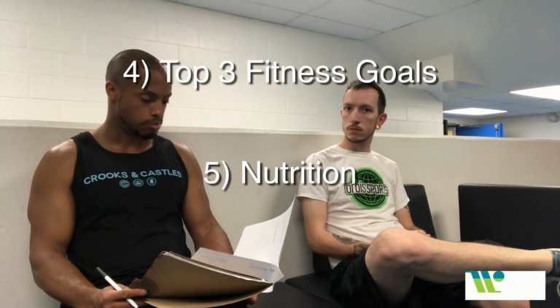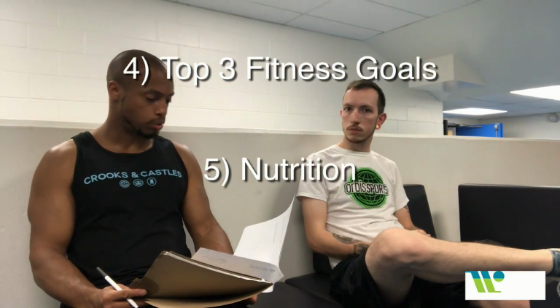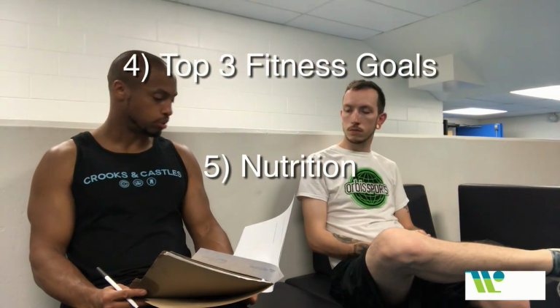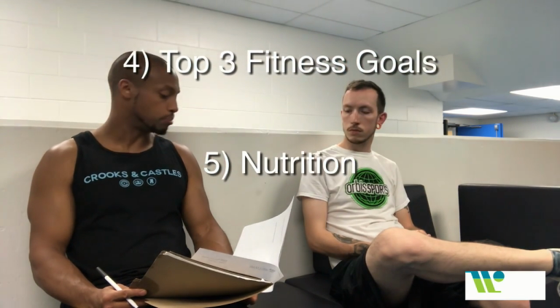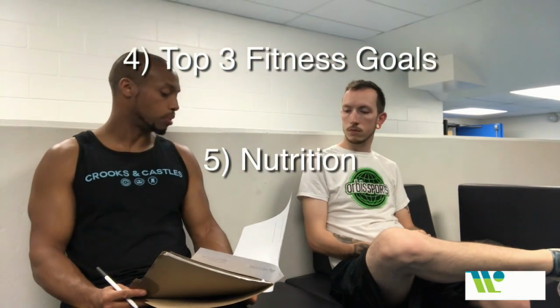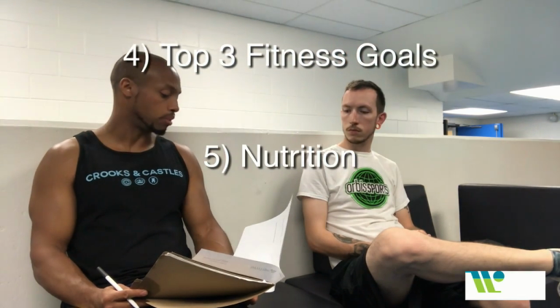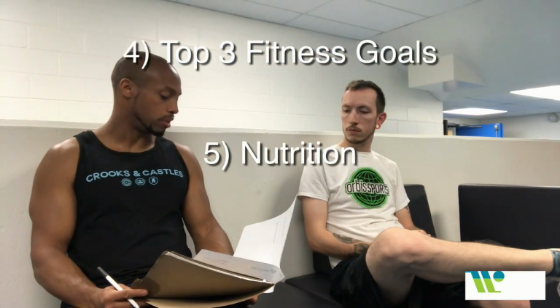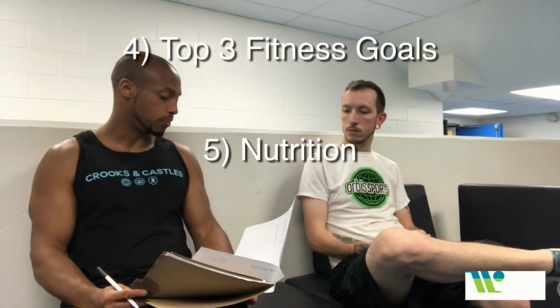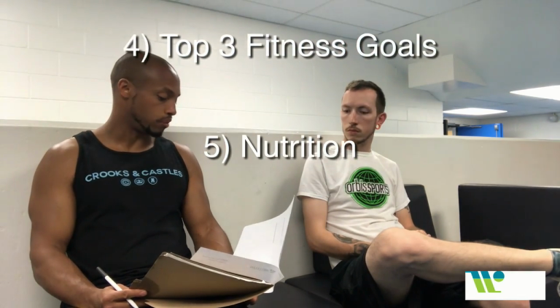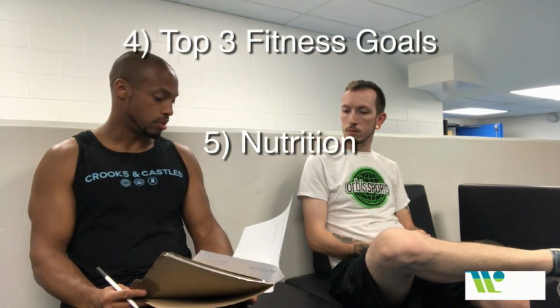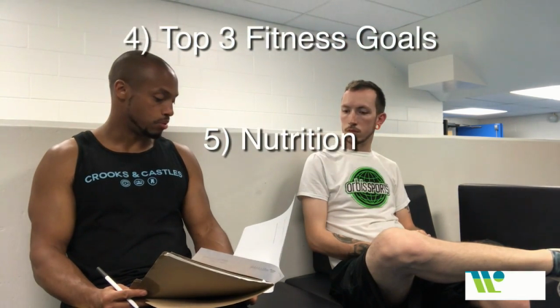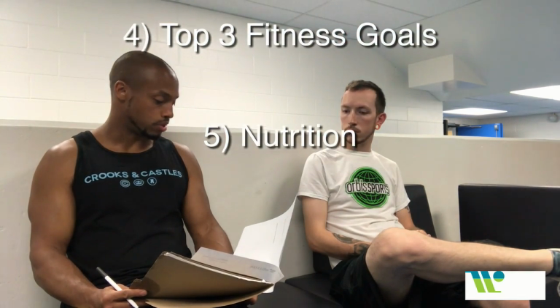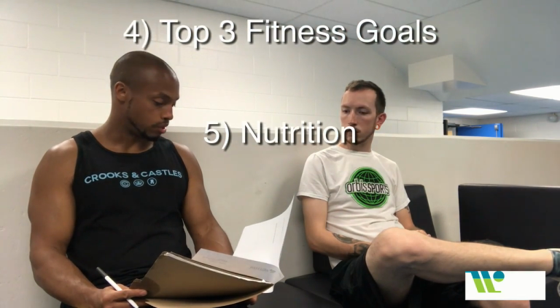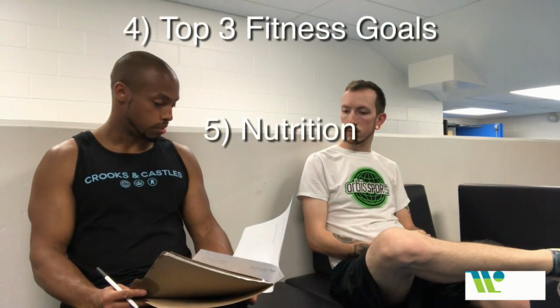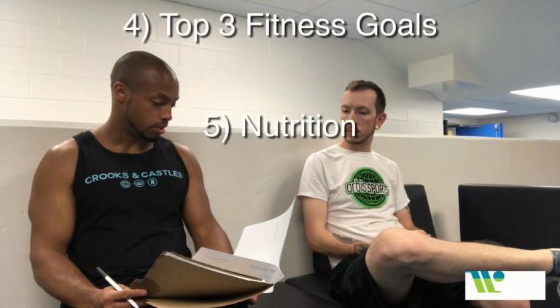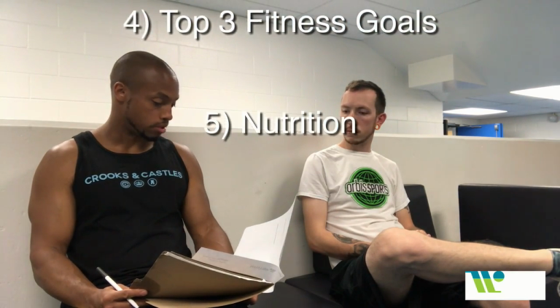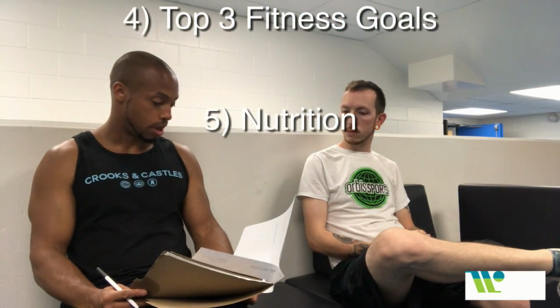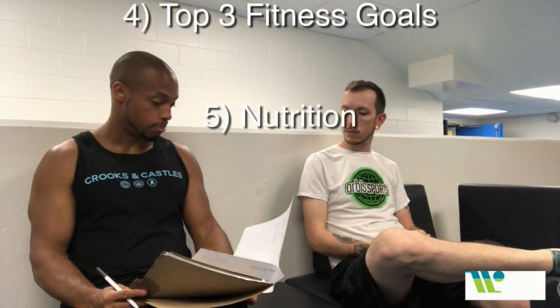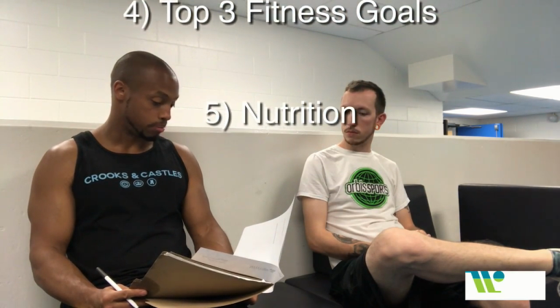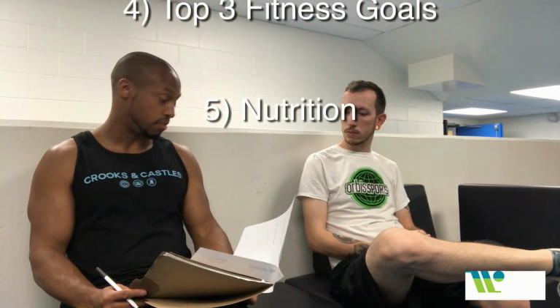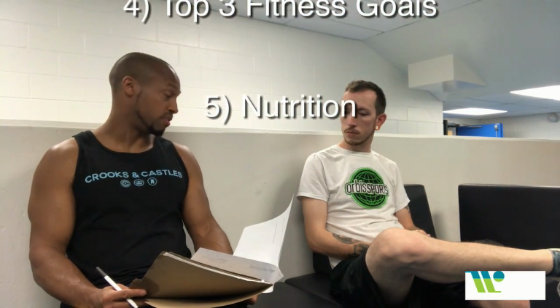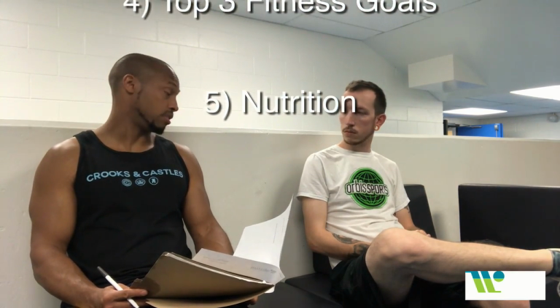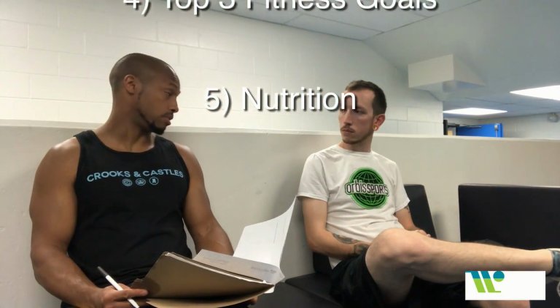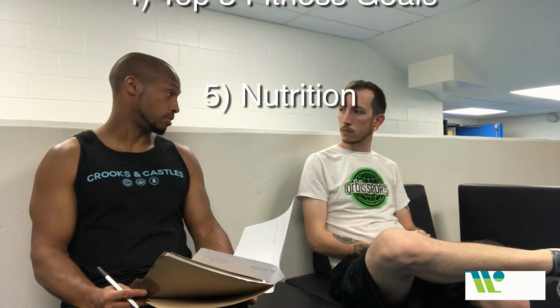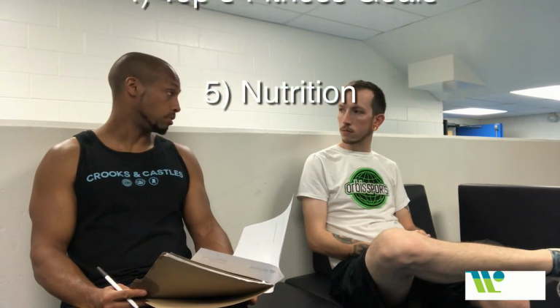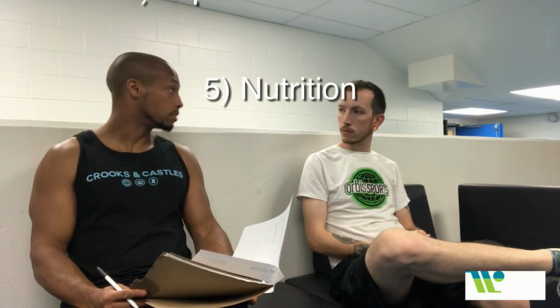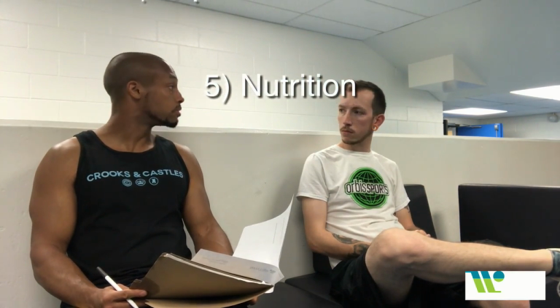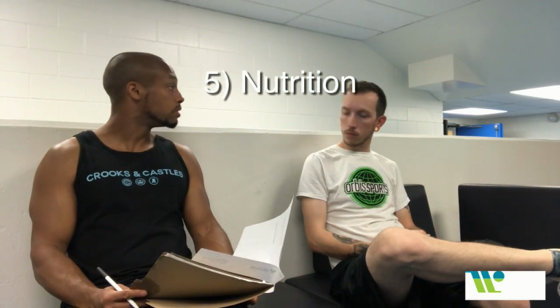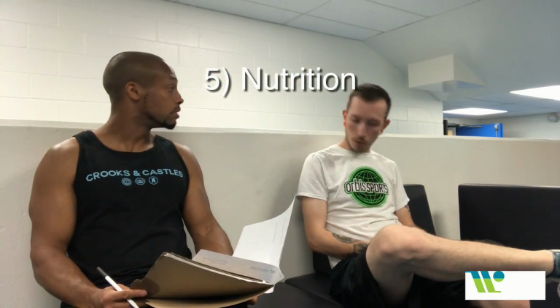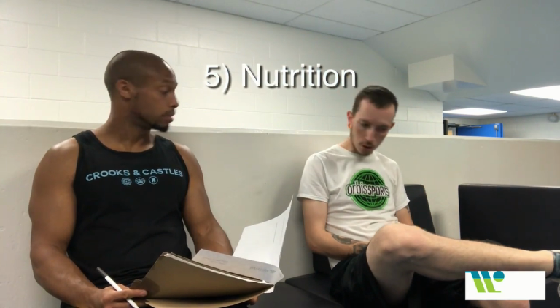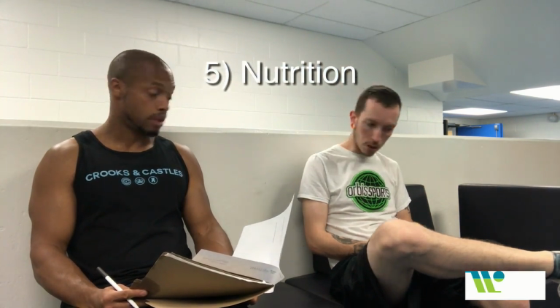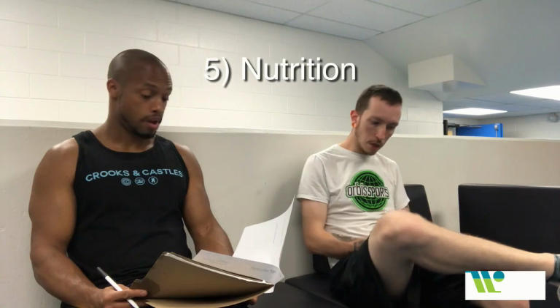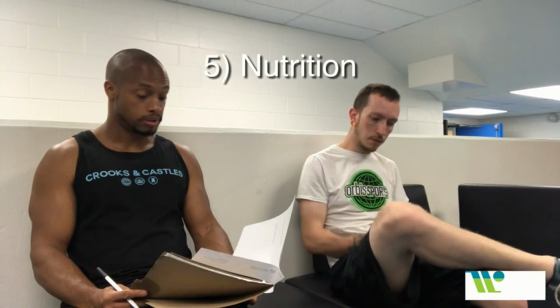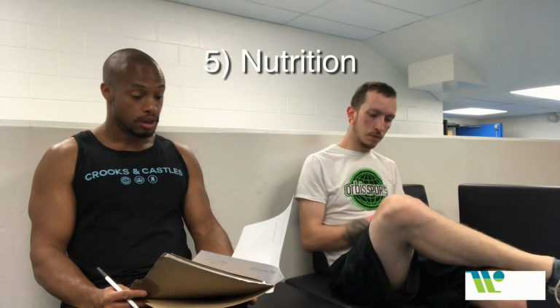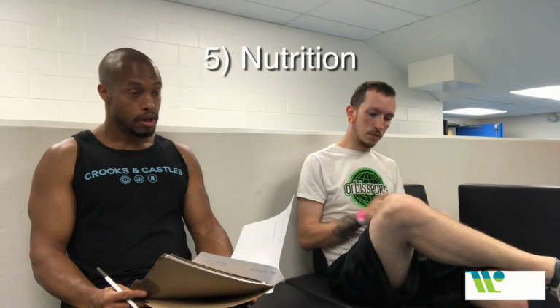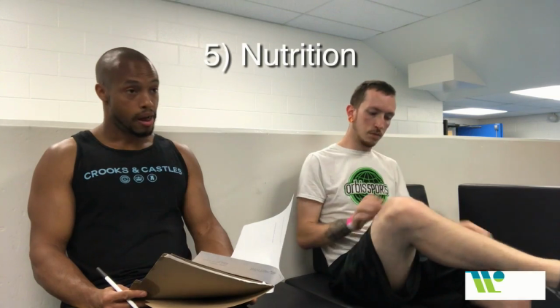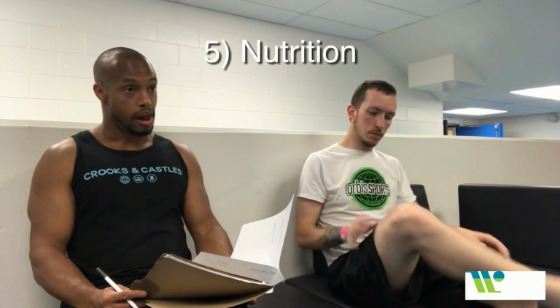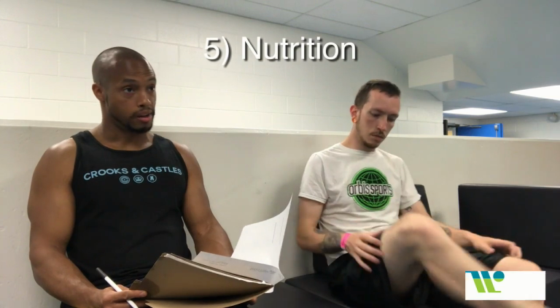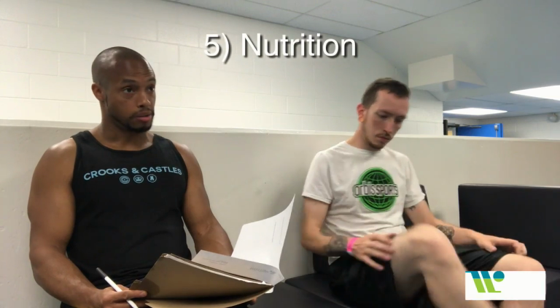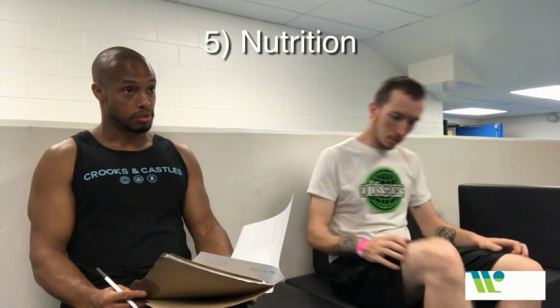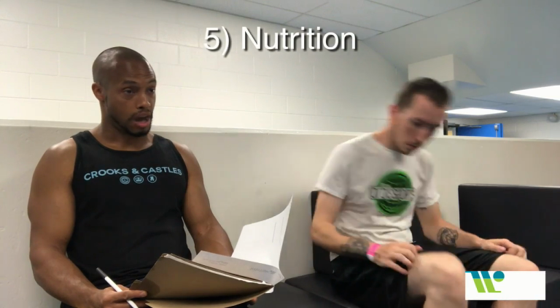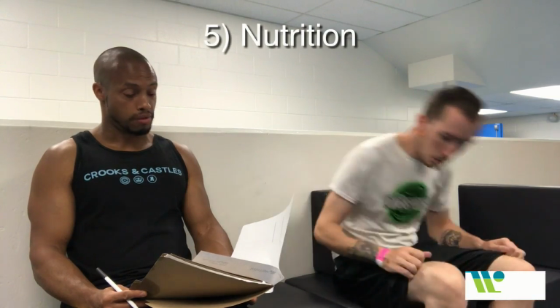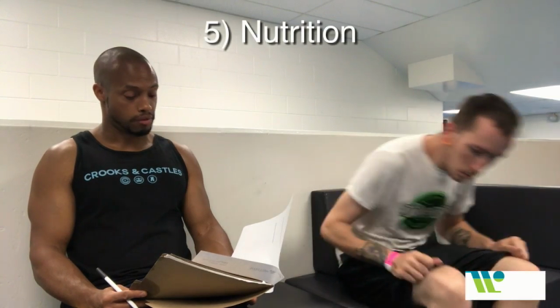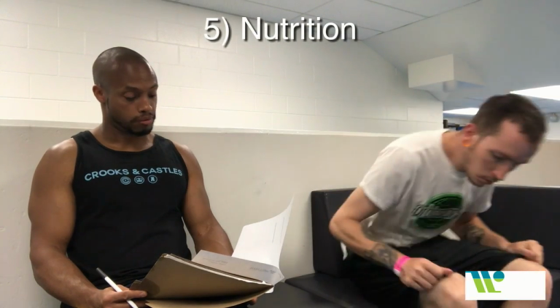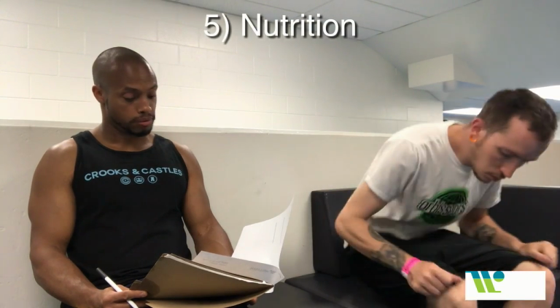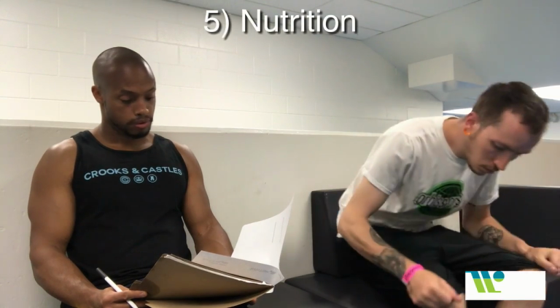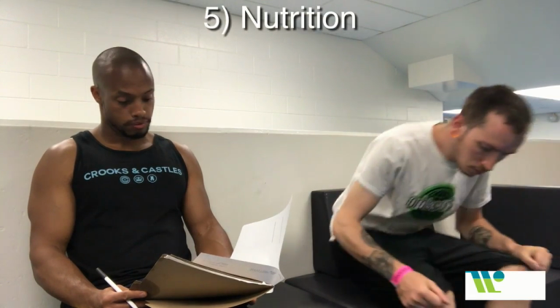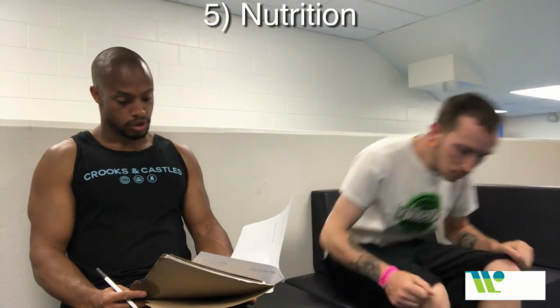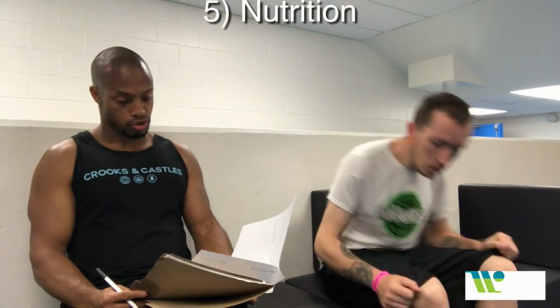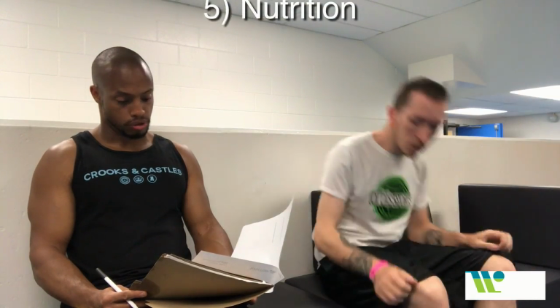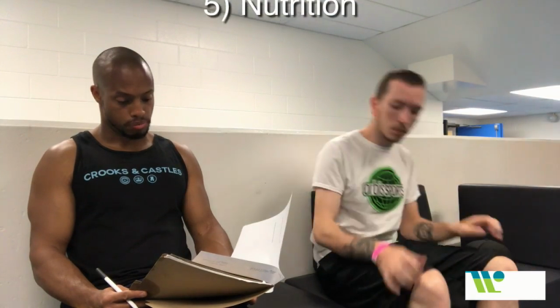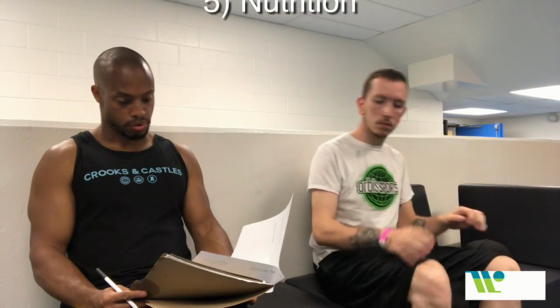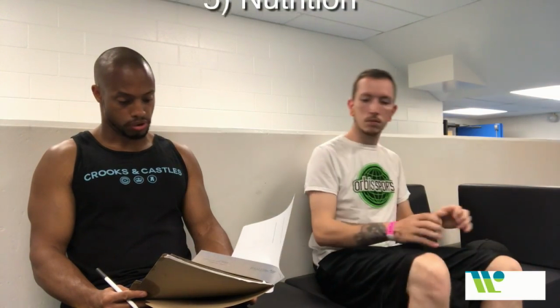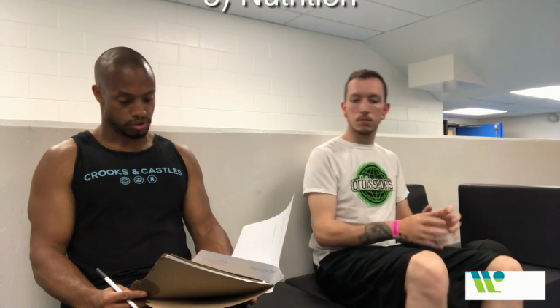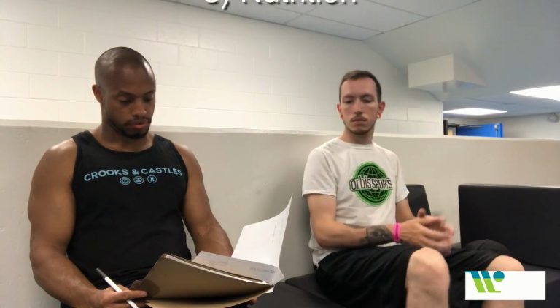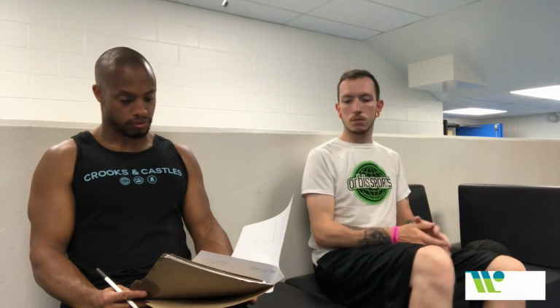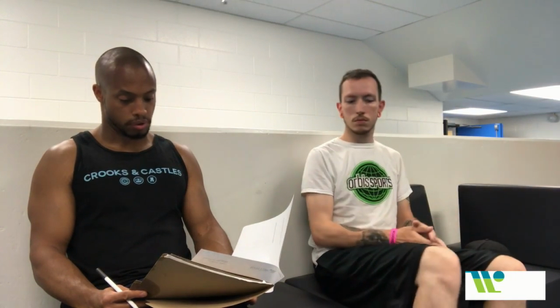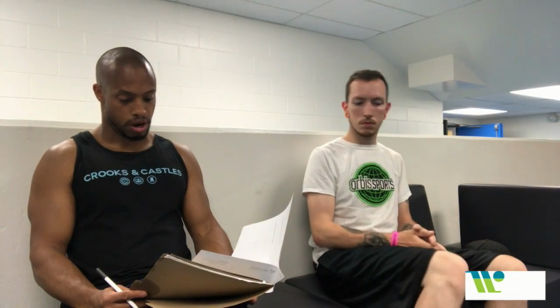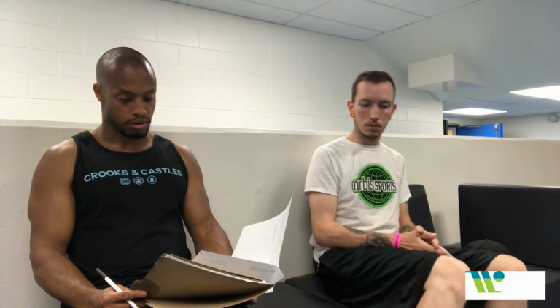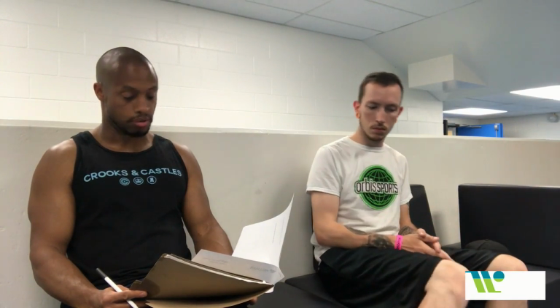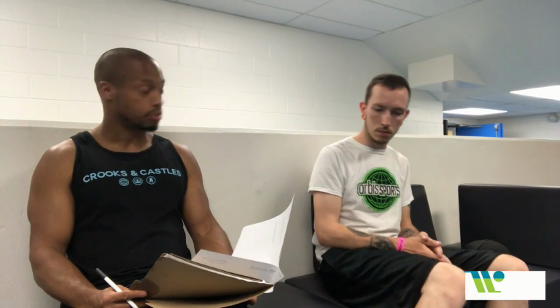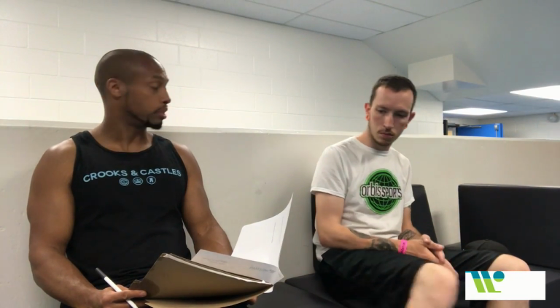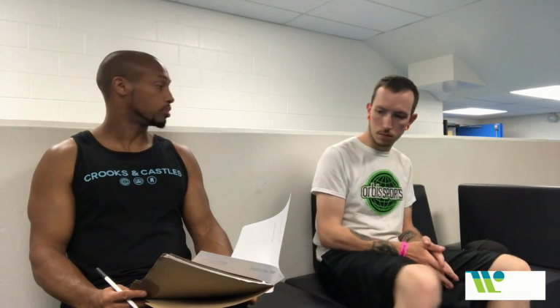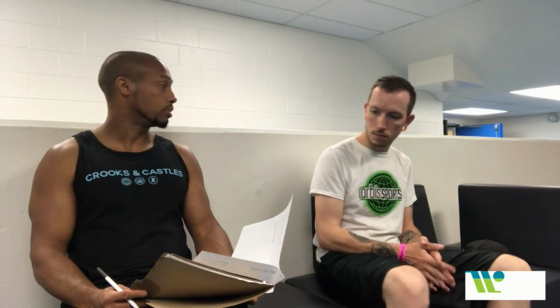The most important thing for you is going to be your top three fitness goals. Then we have a finishing portion for nutrition.